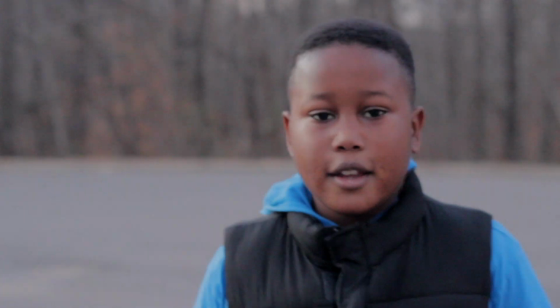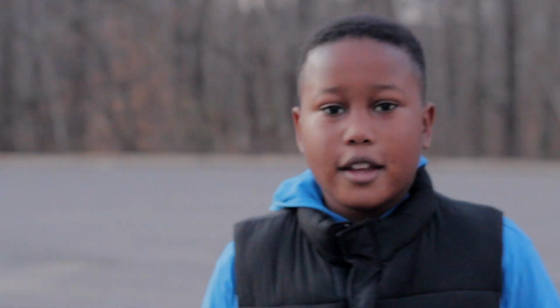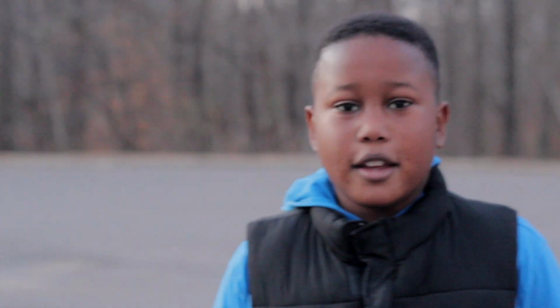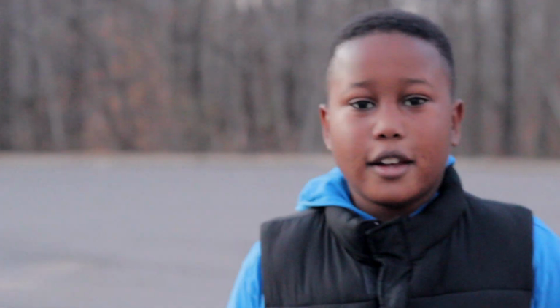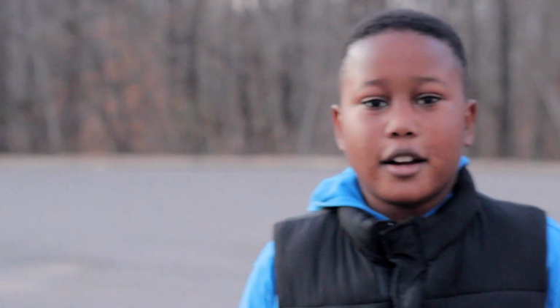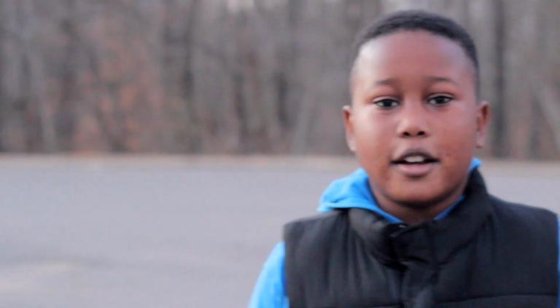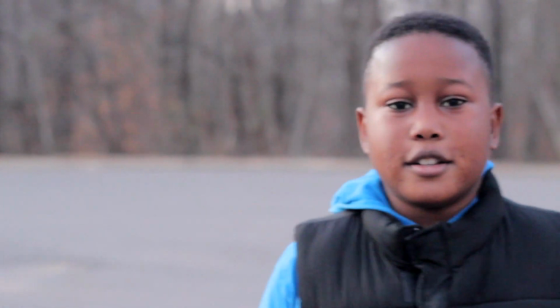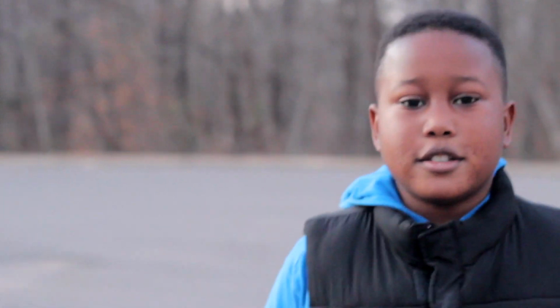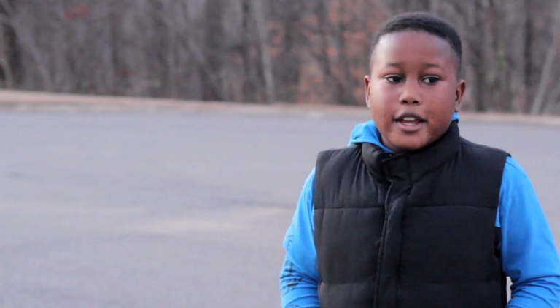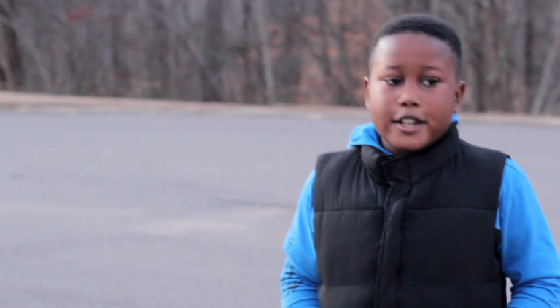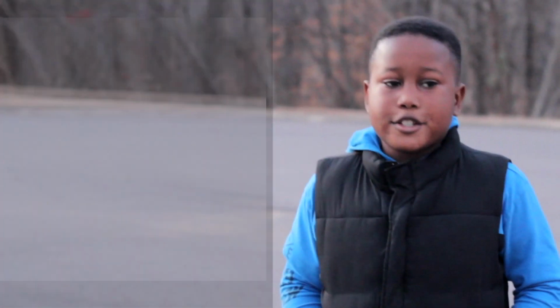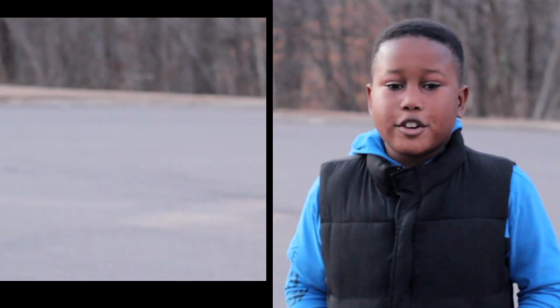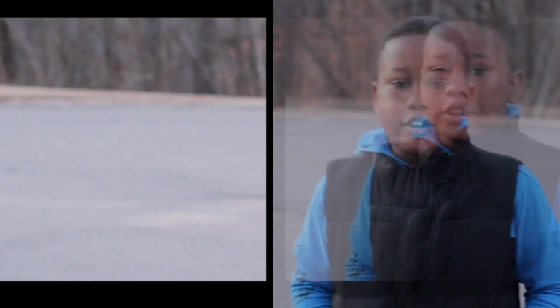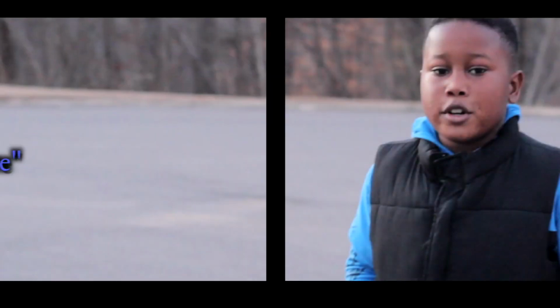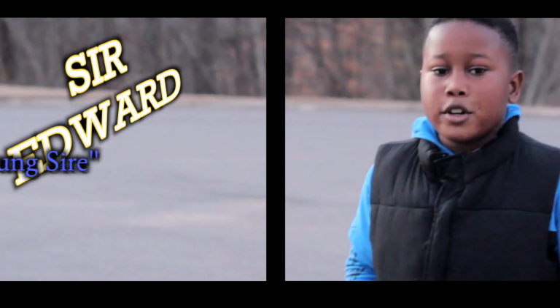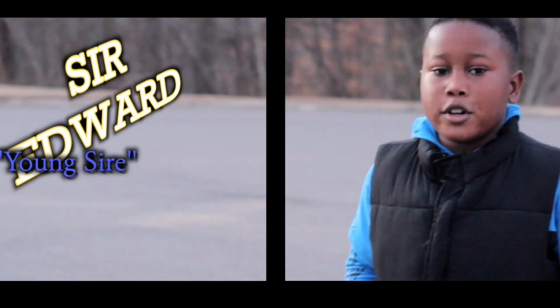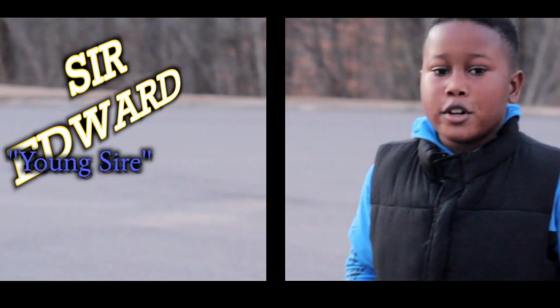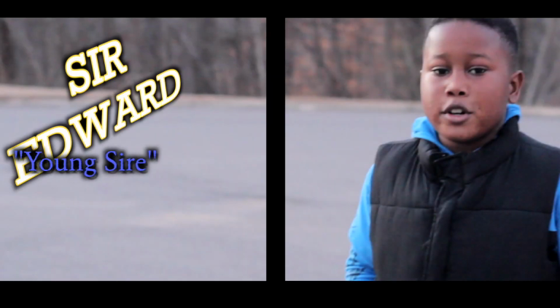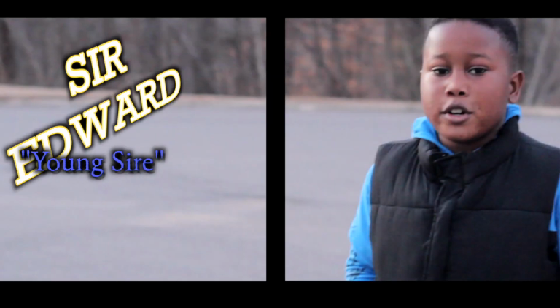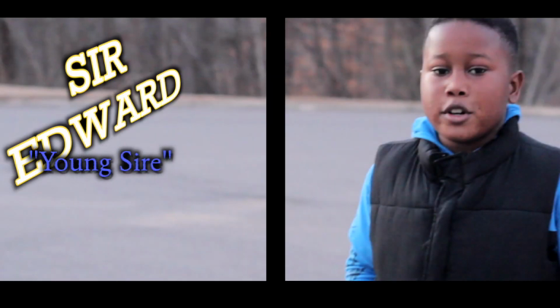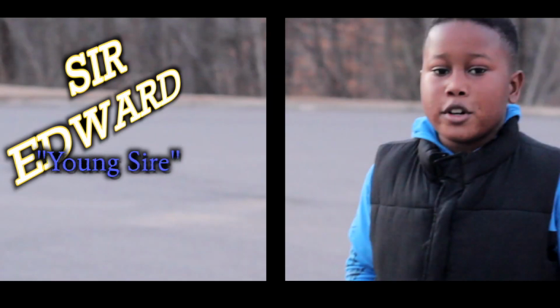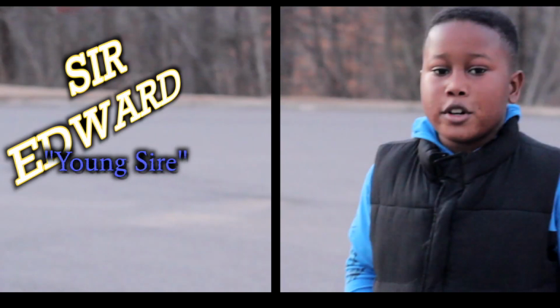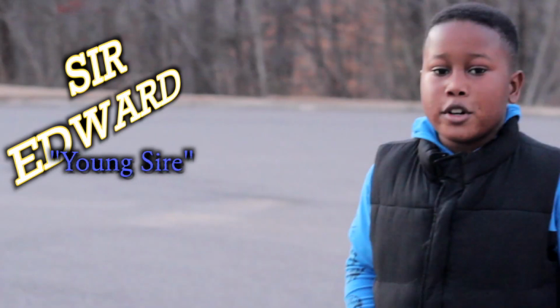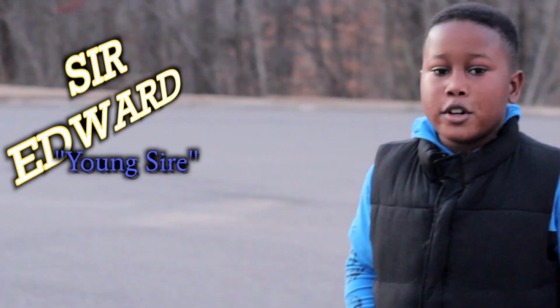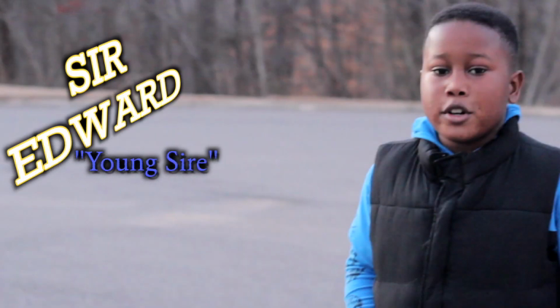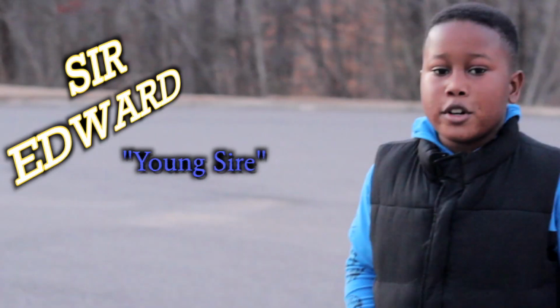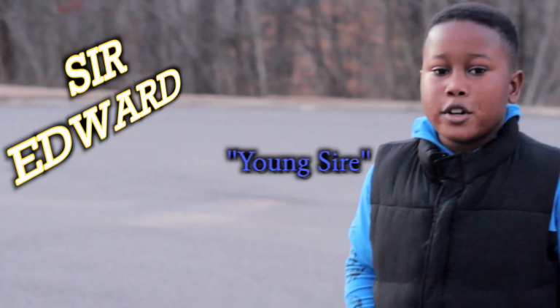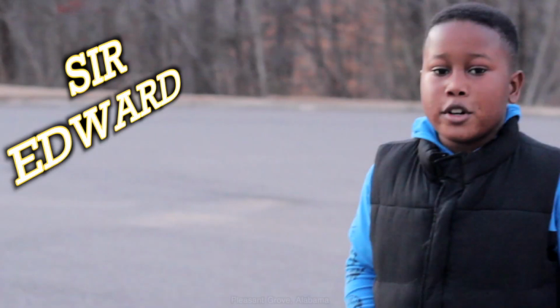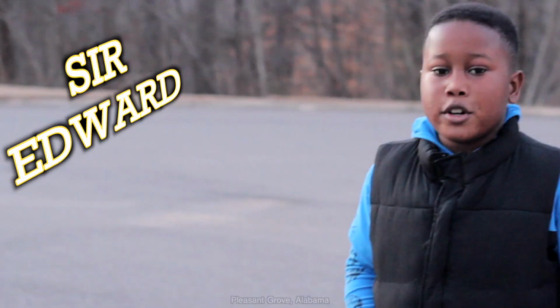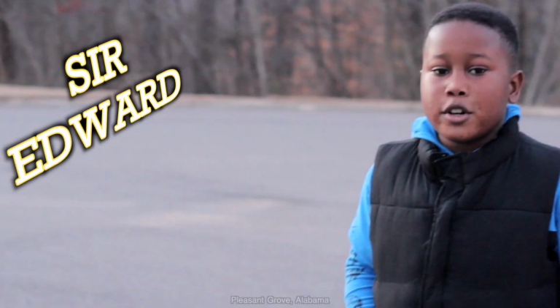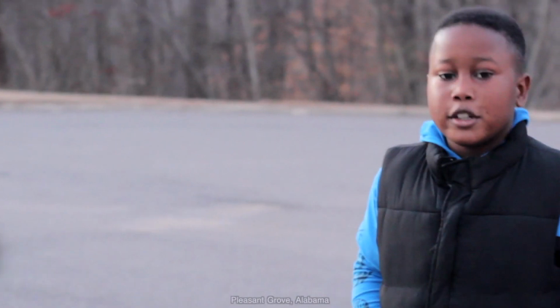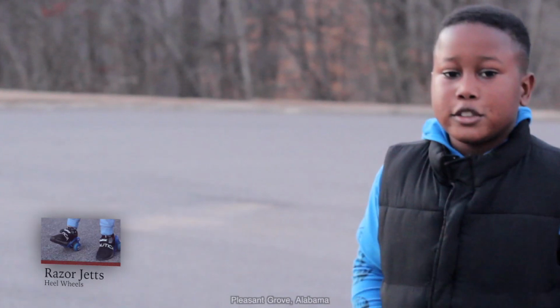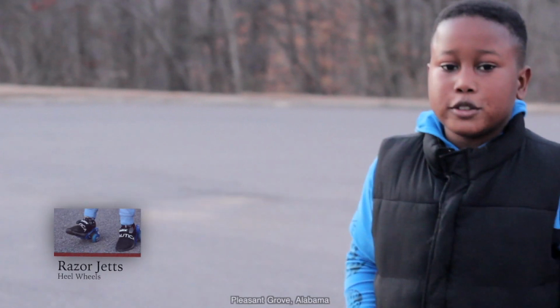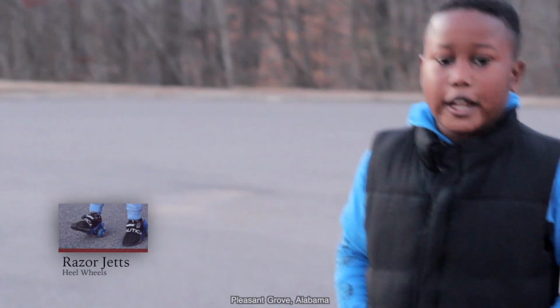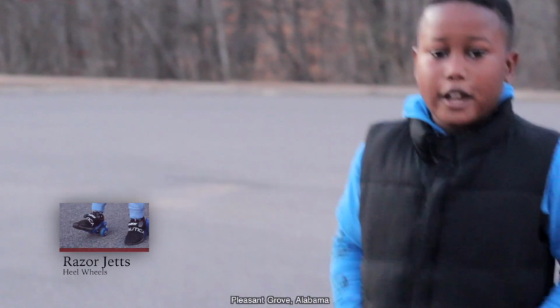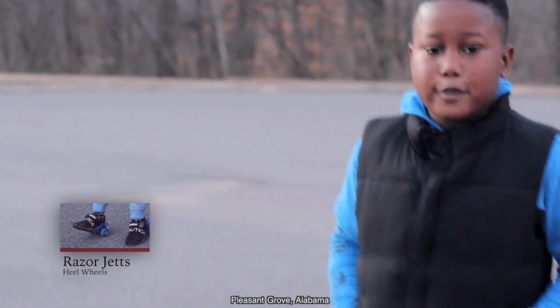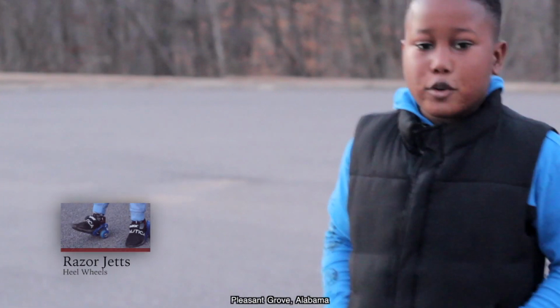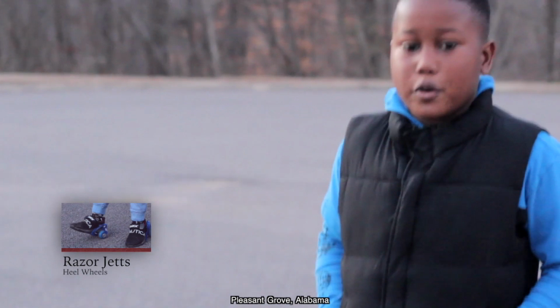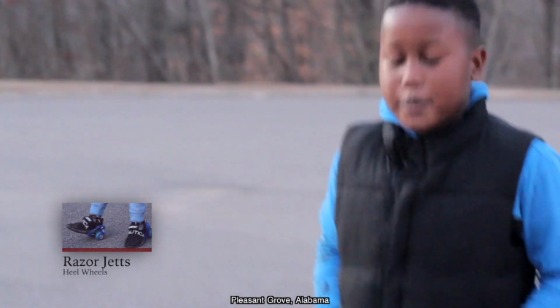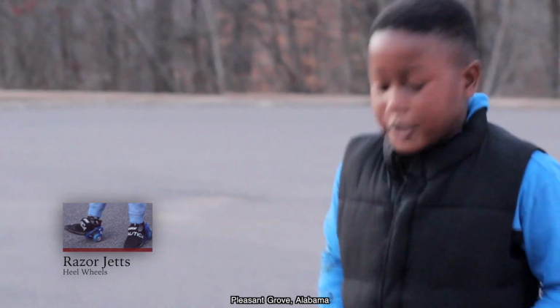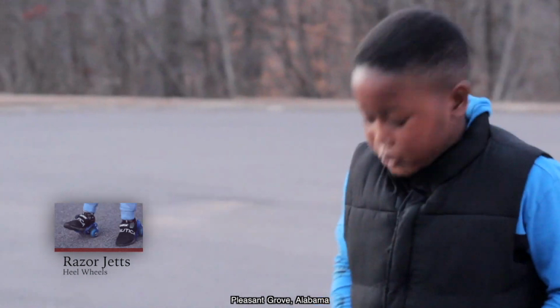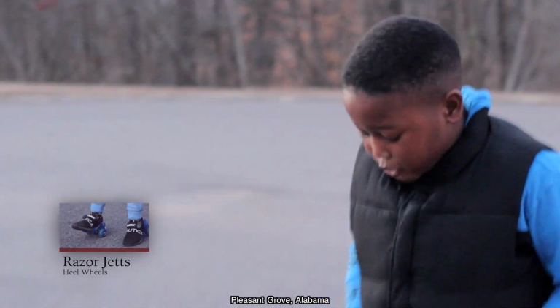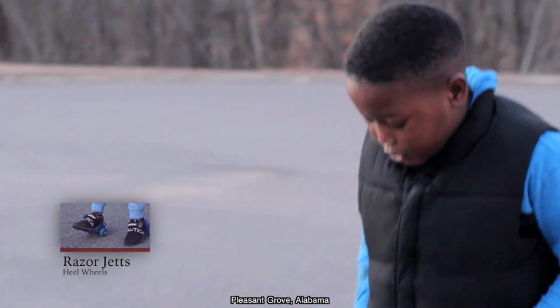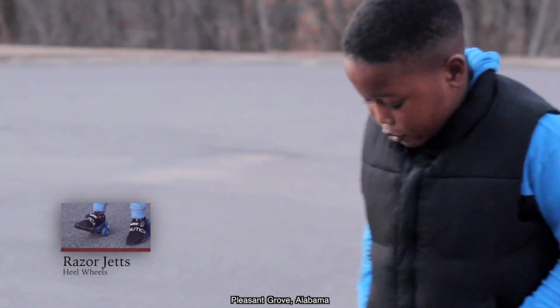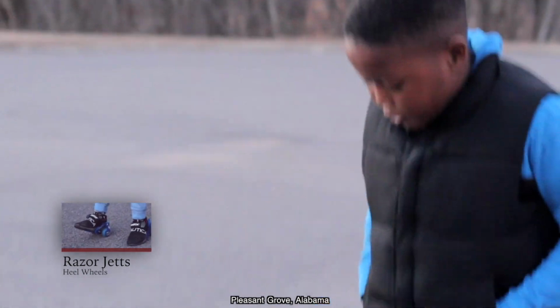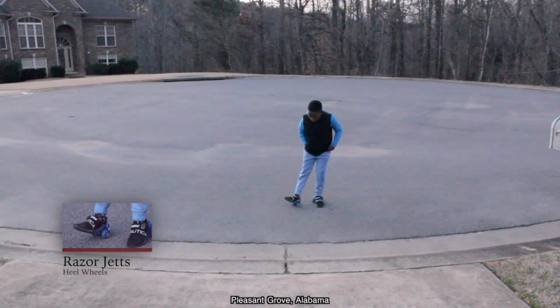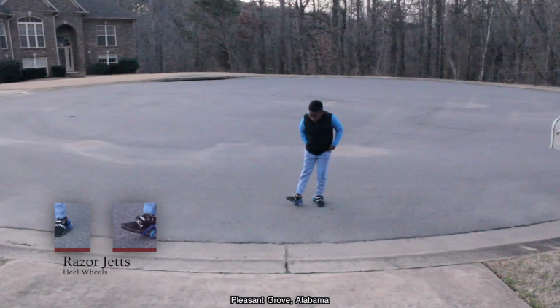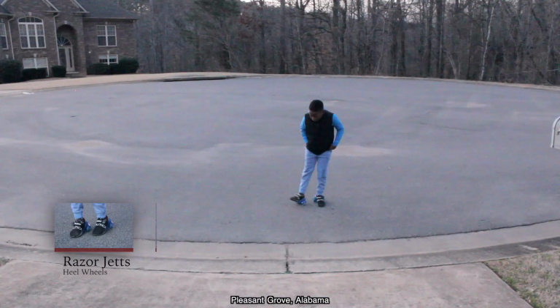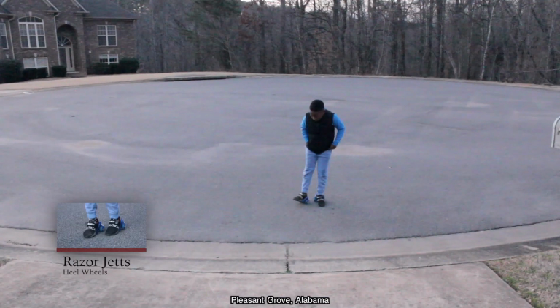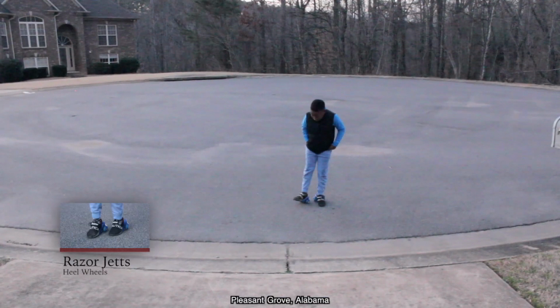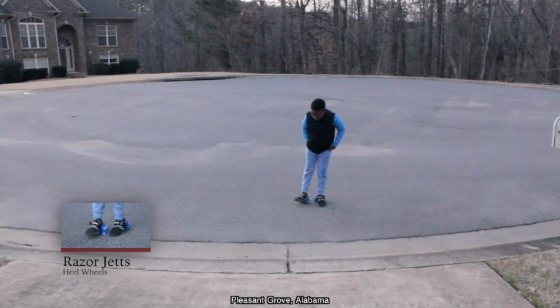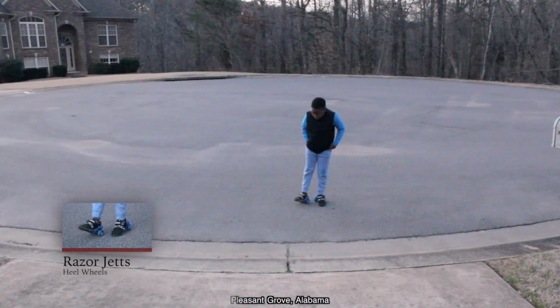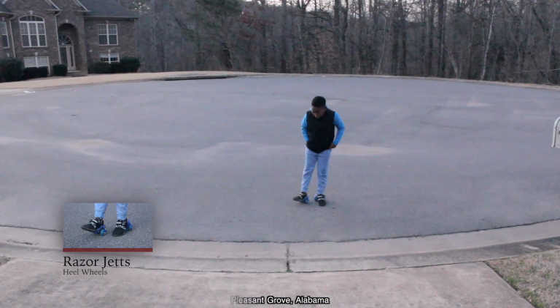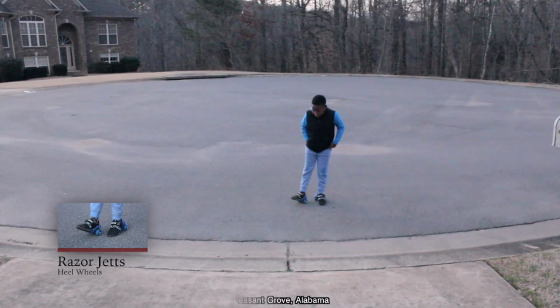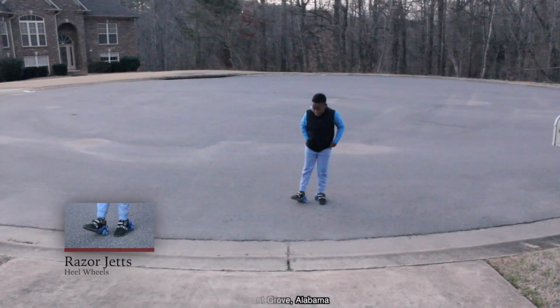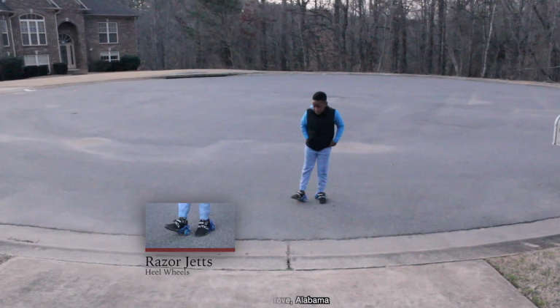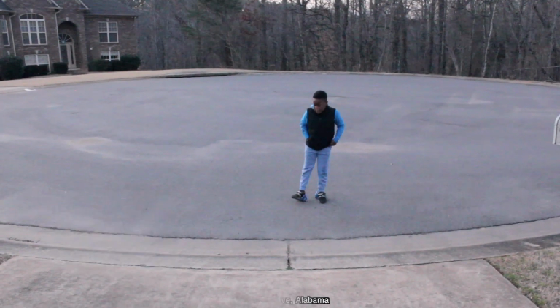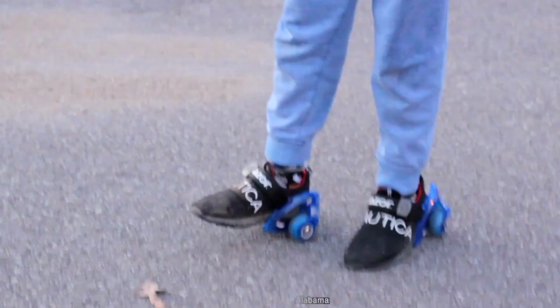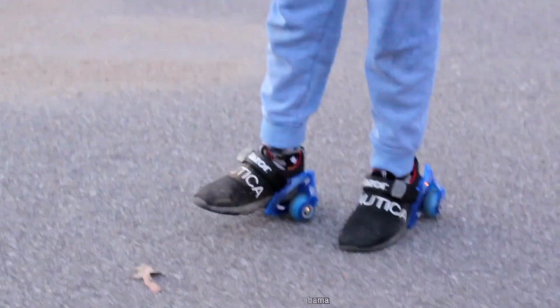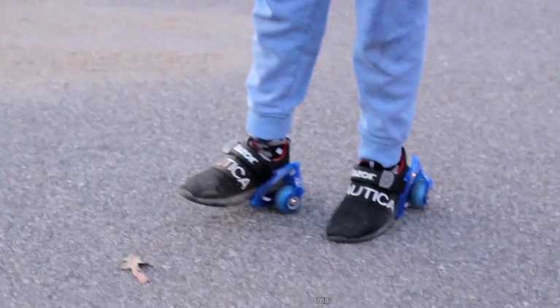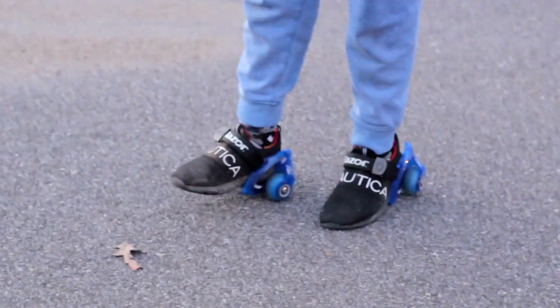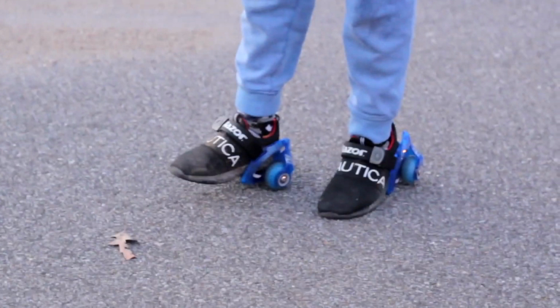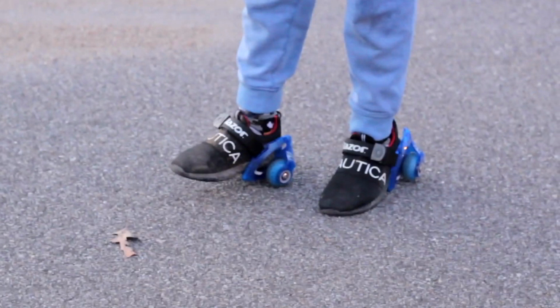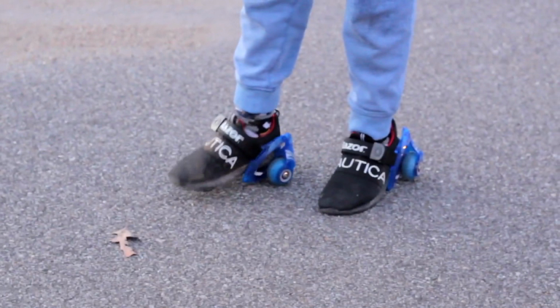Hey guys, it's Sir Edward. Today I'm going to be showing you how to ride Razor Heelies.